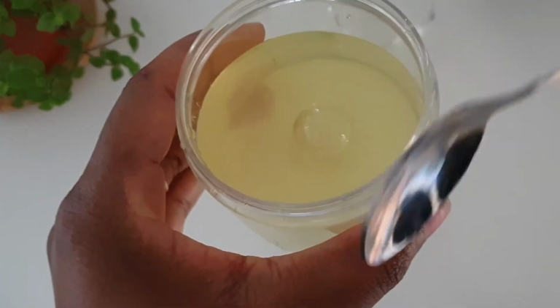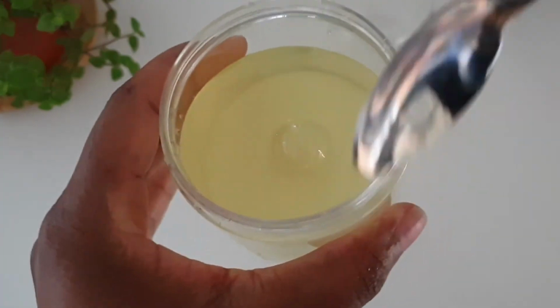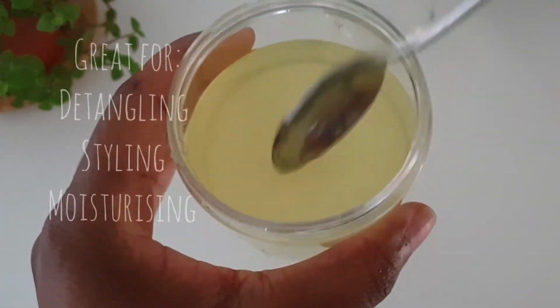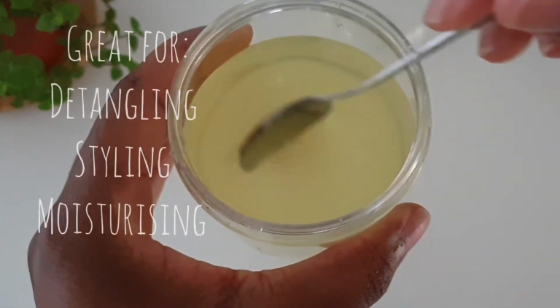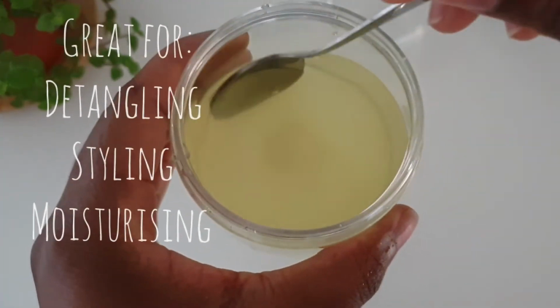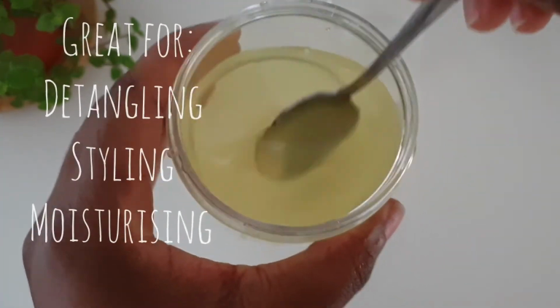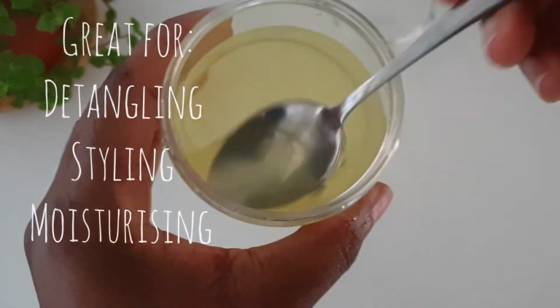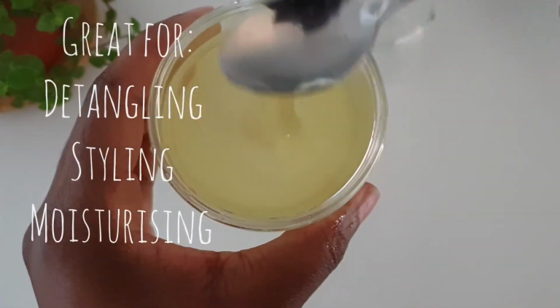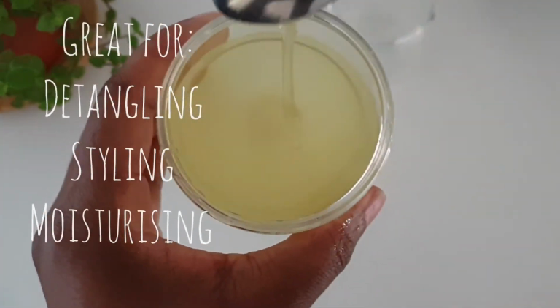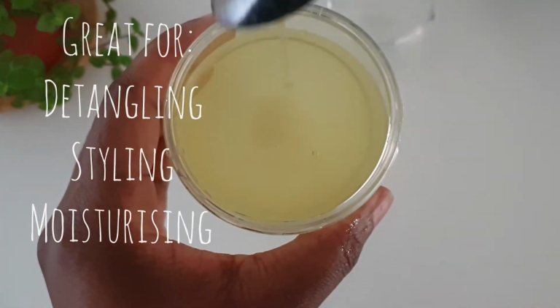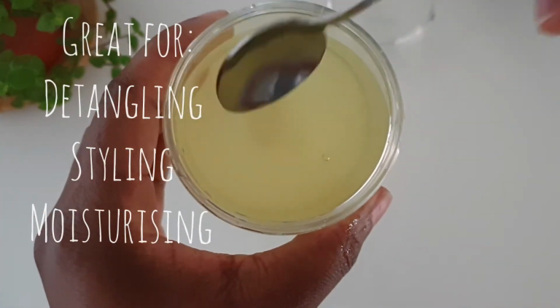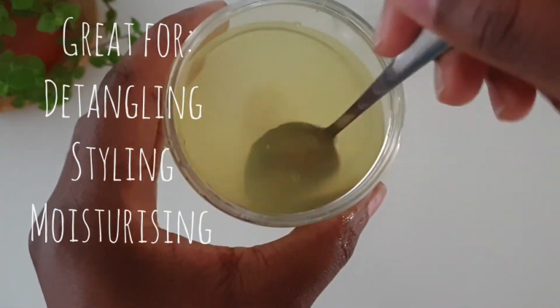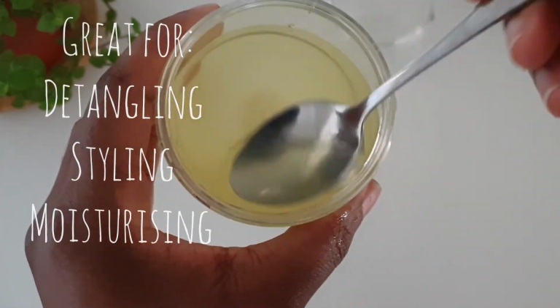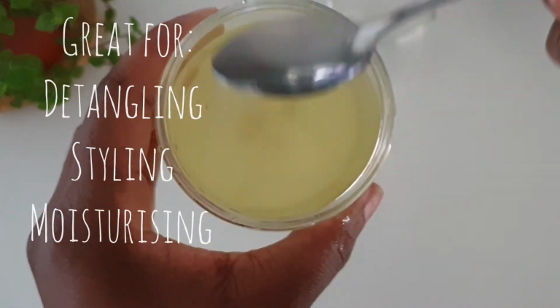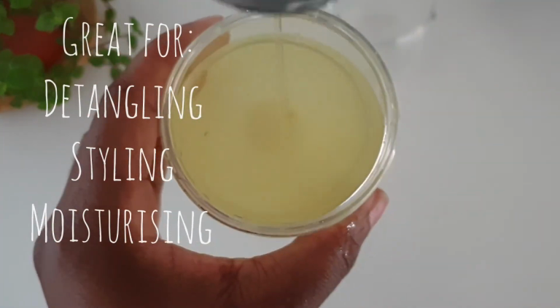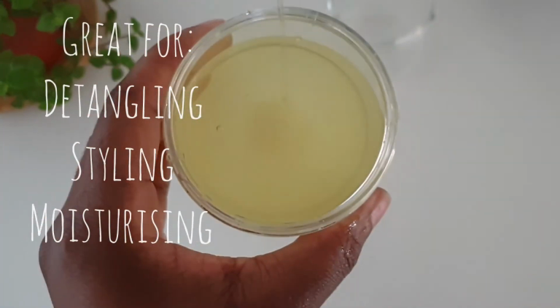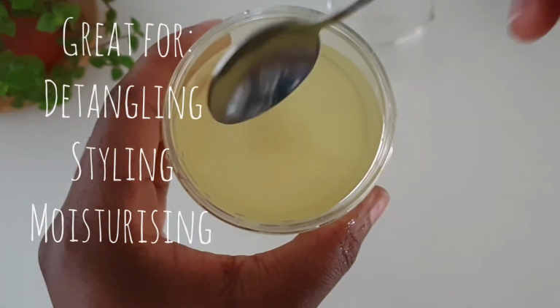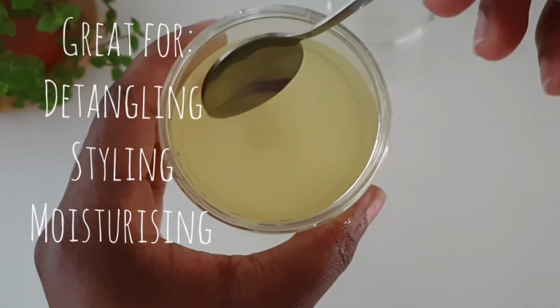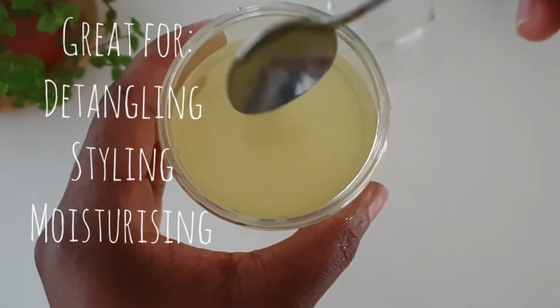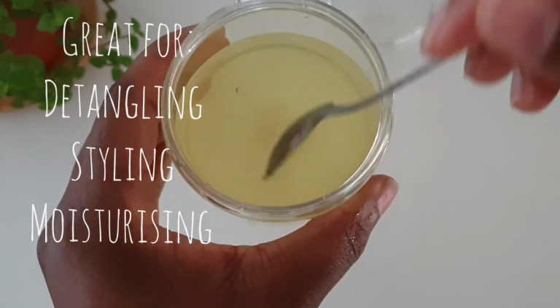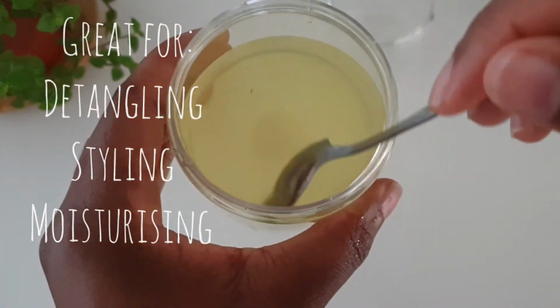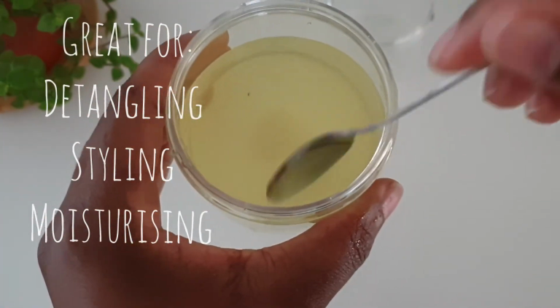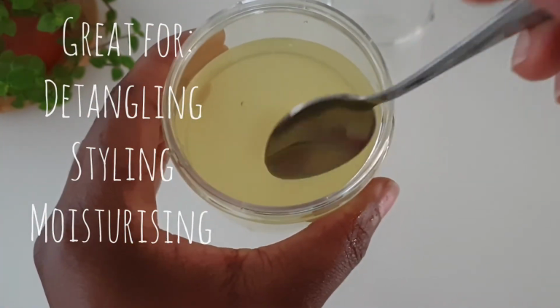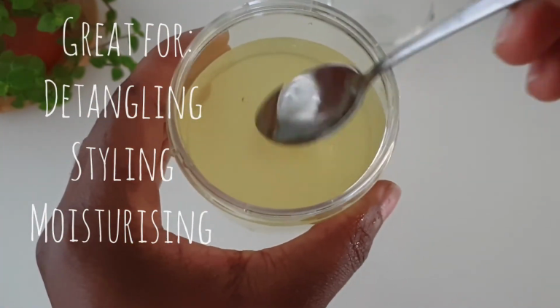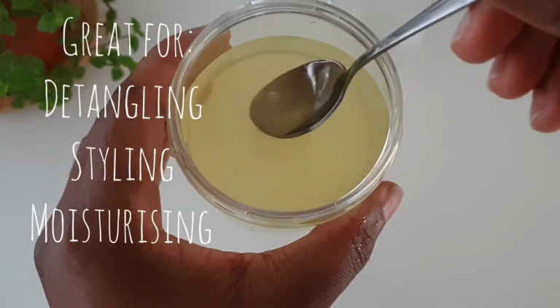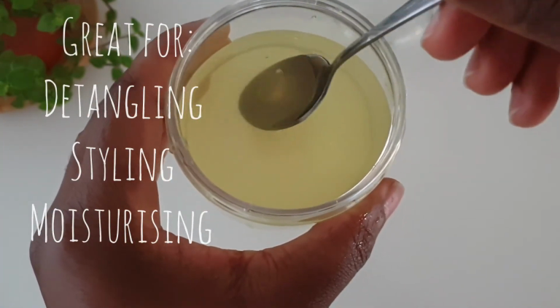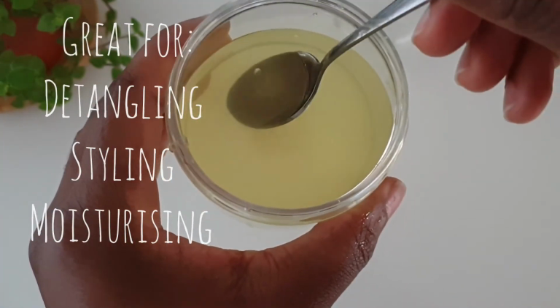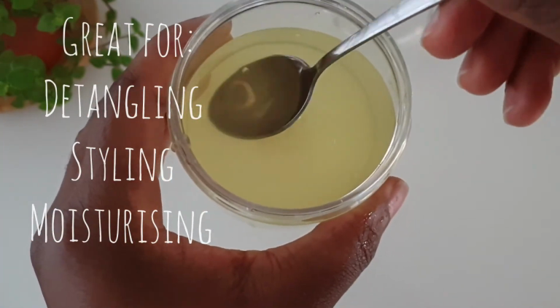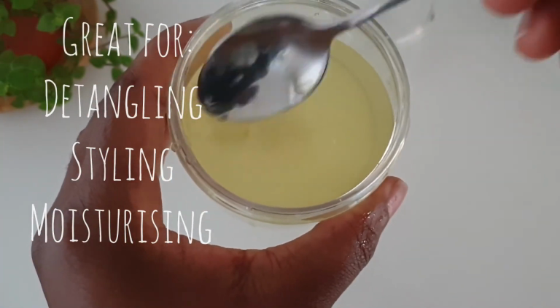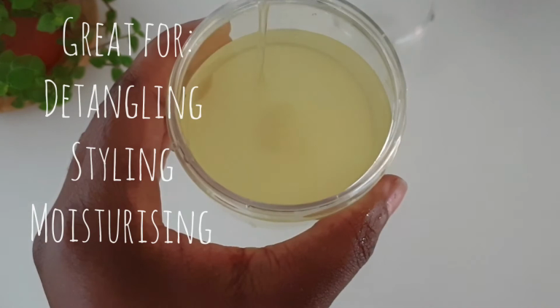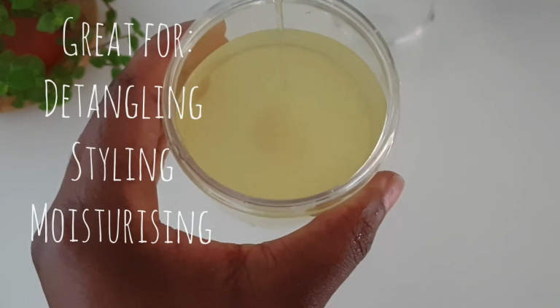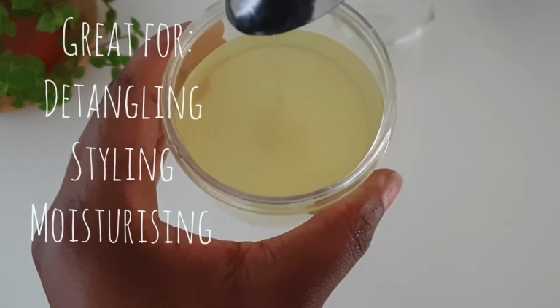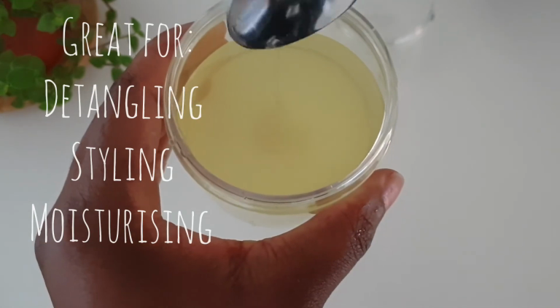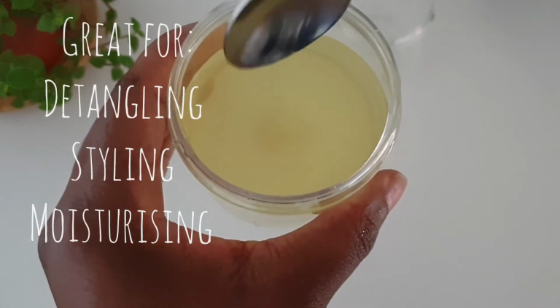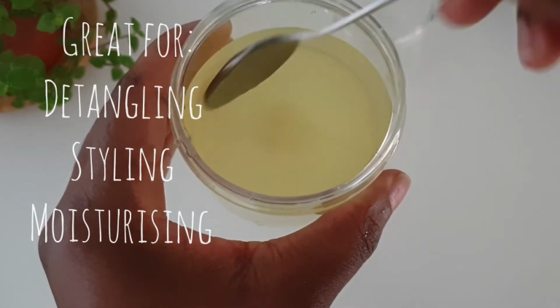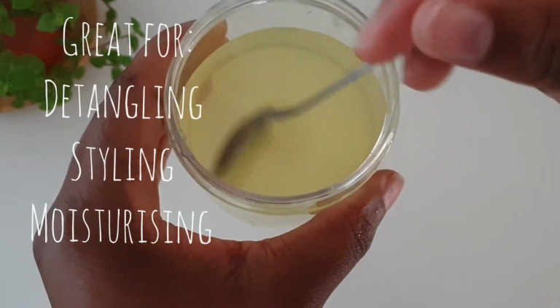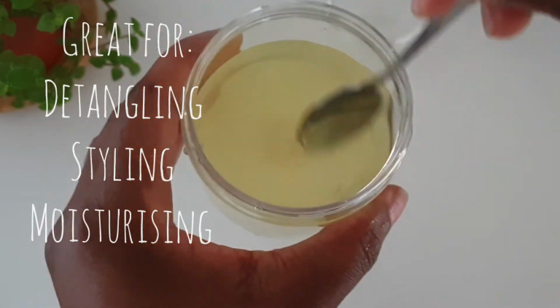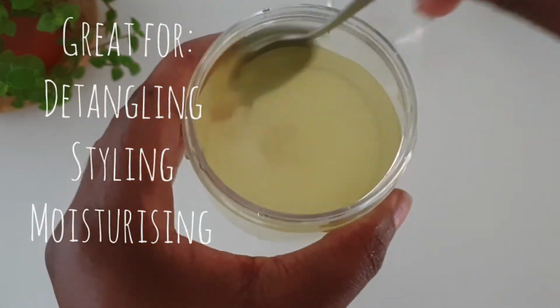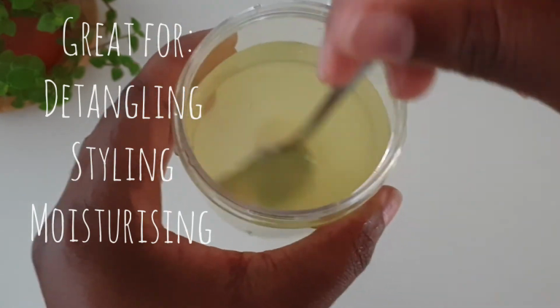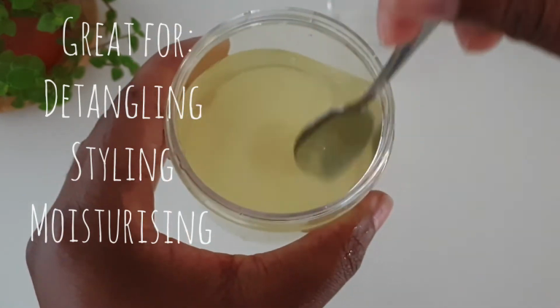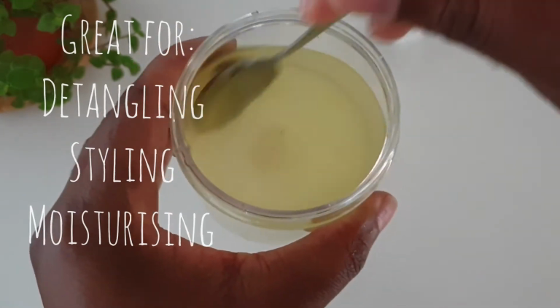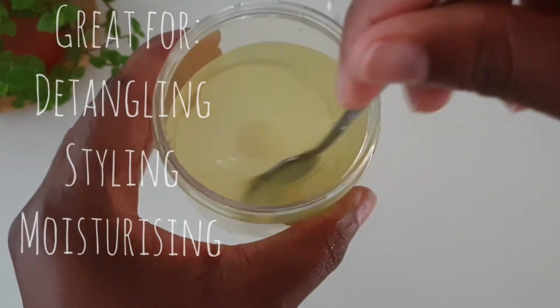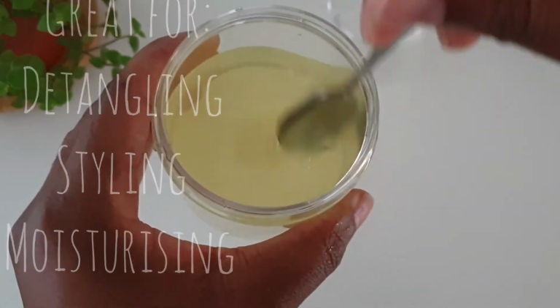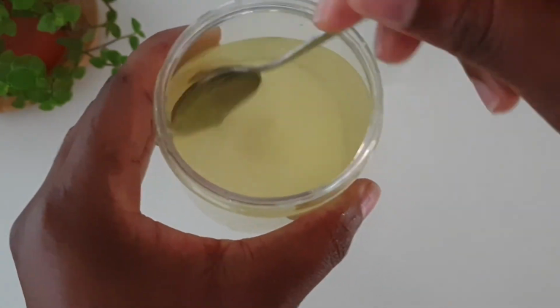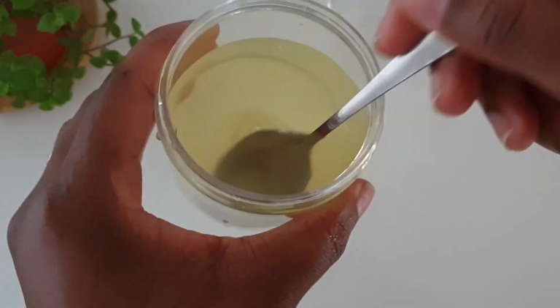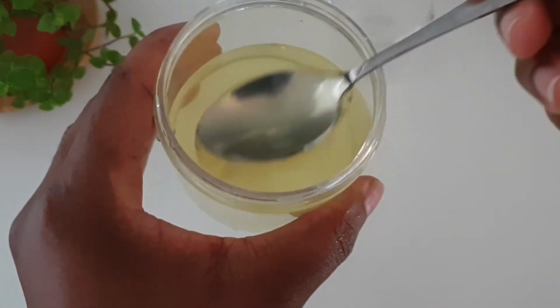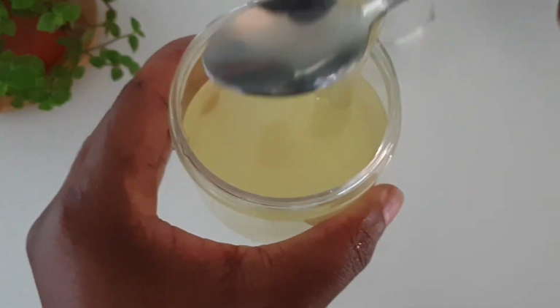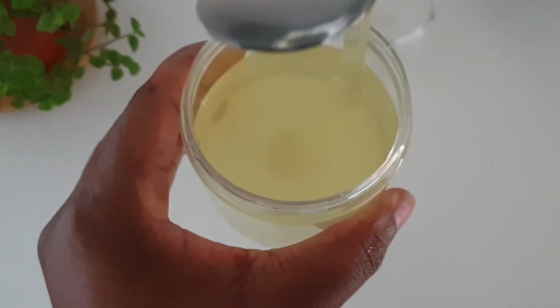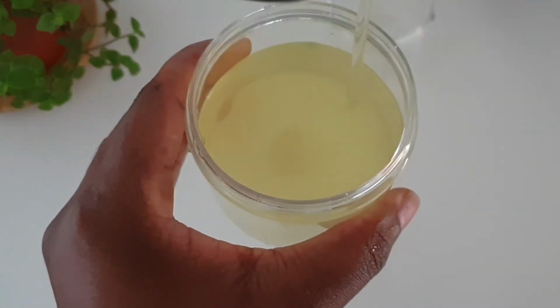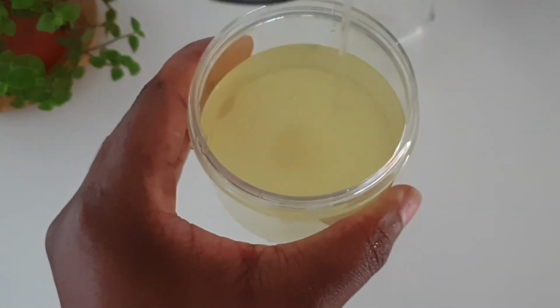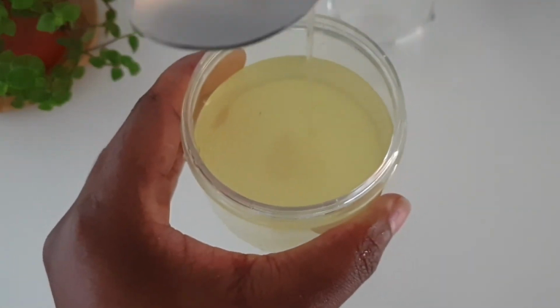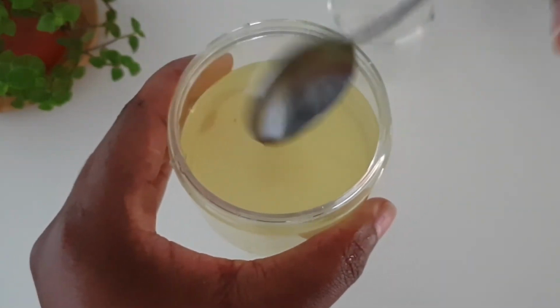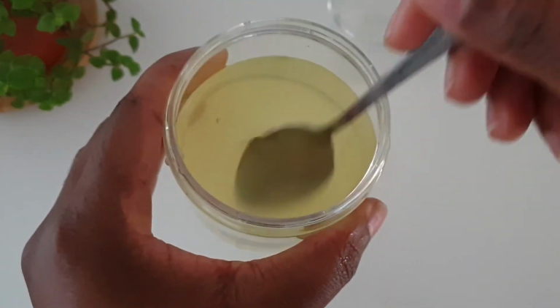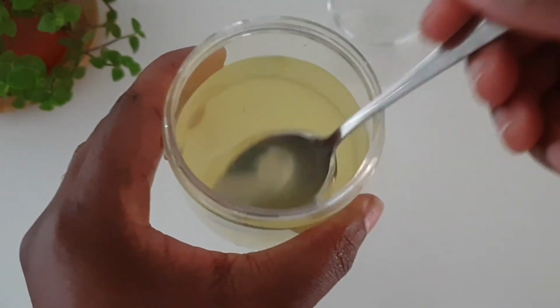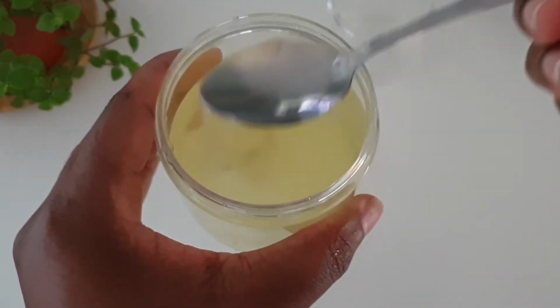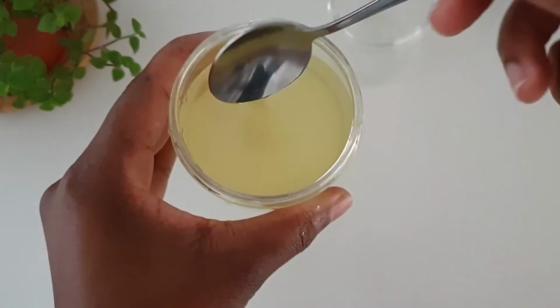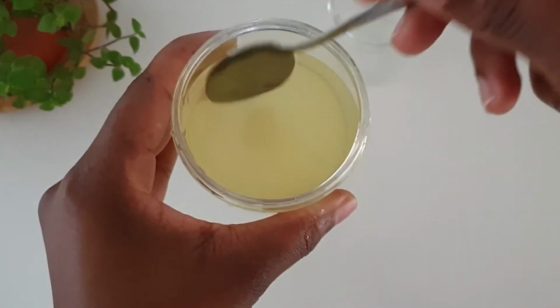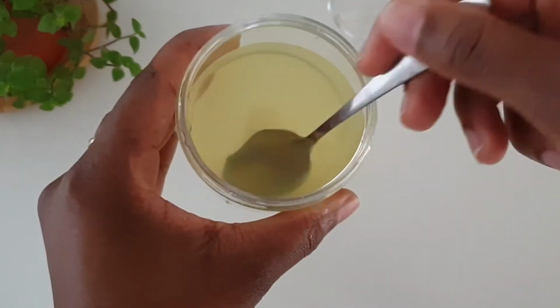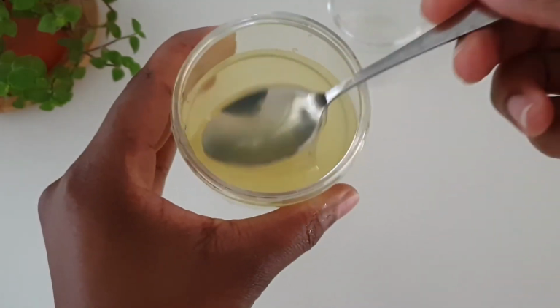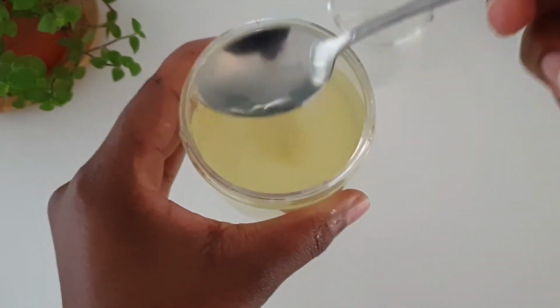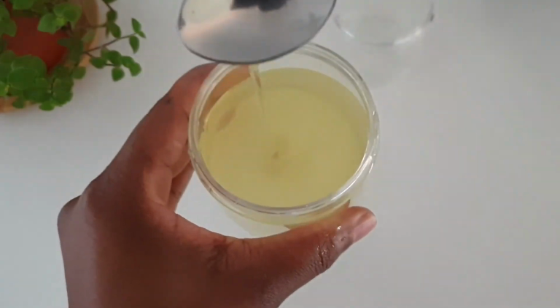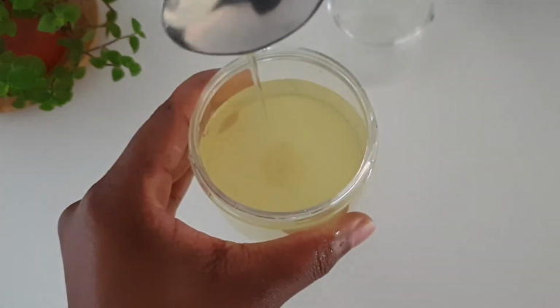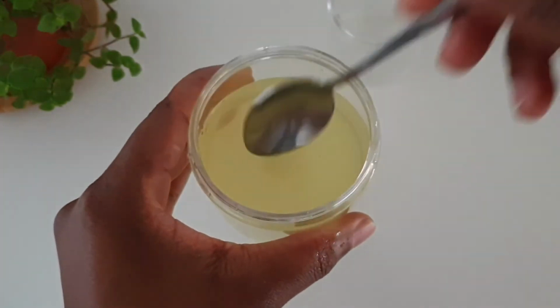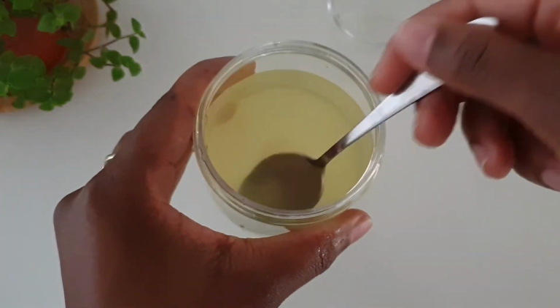That's our aqua gel done. Now we're going to use it to apply on our hair.